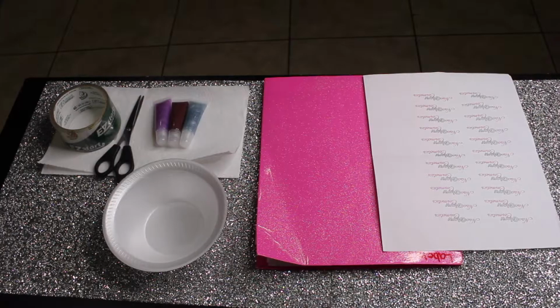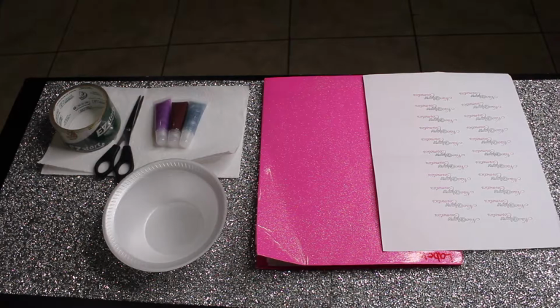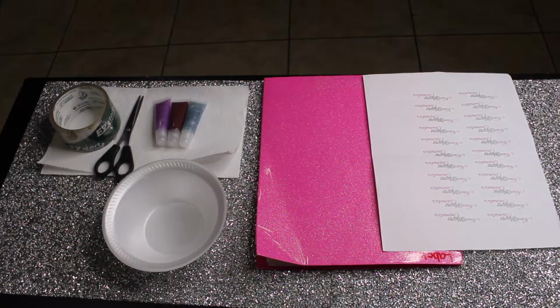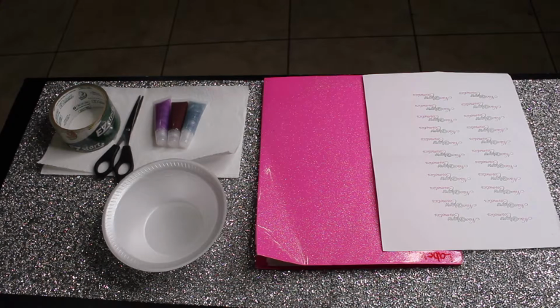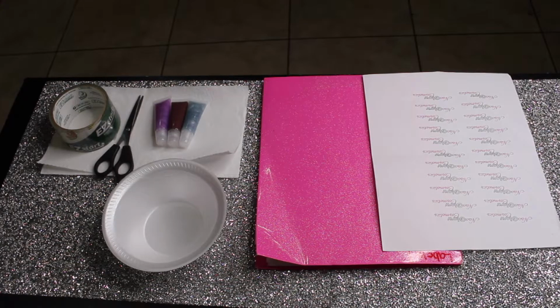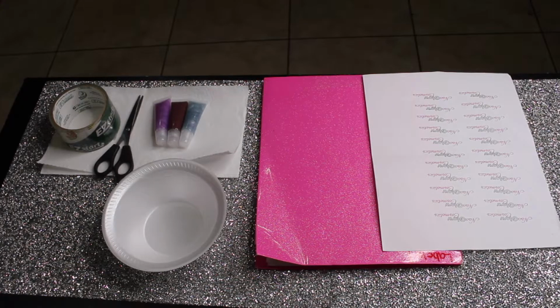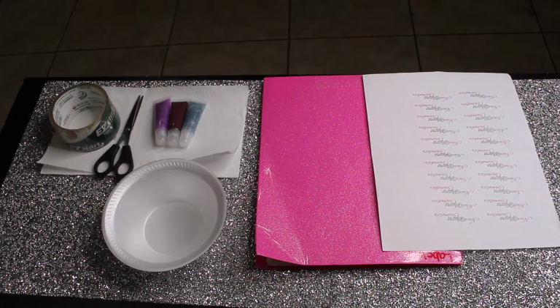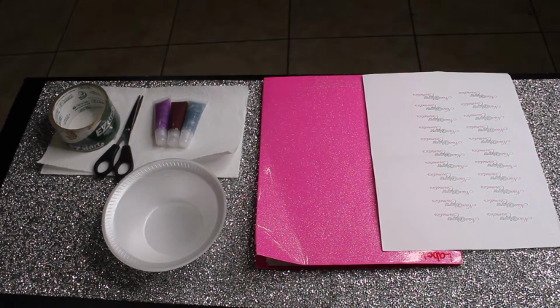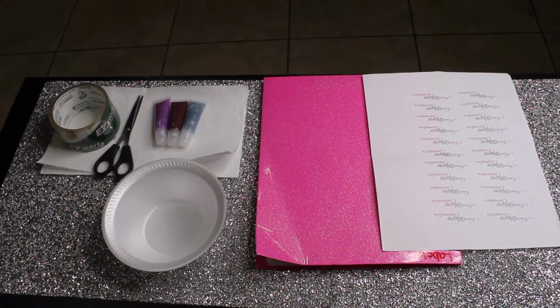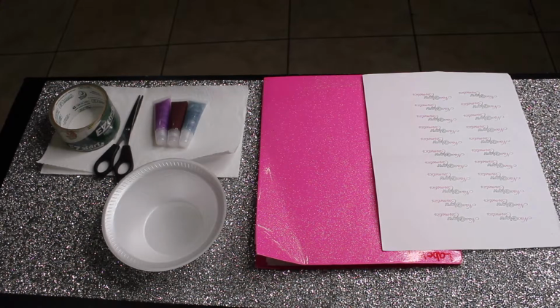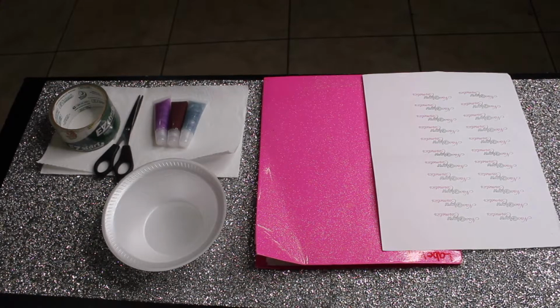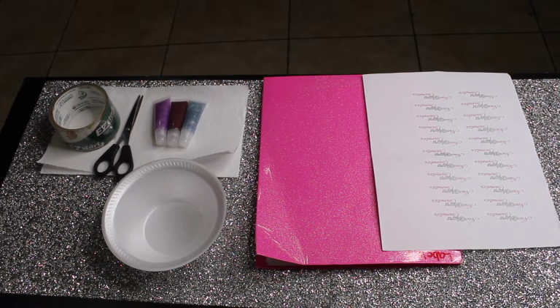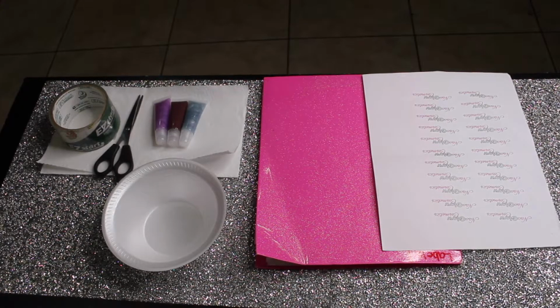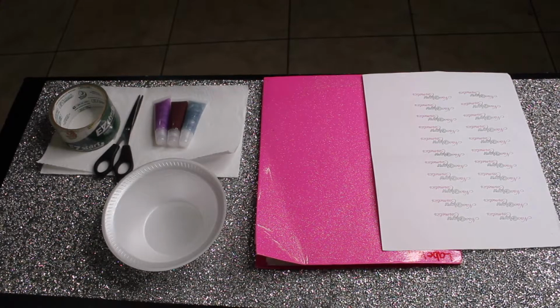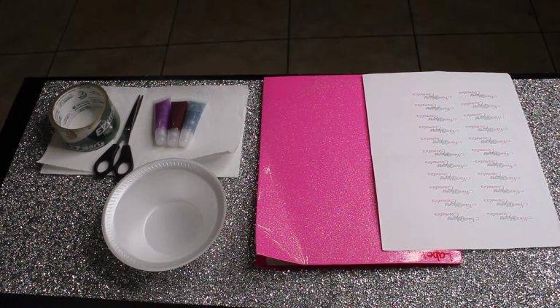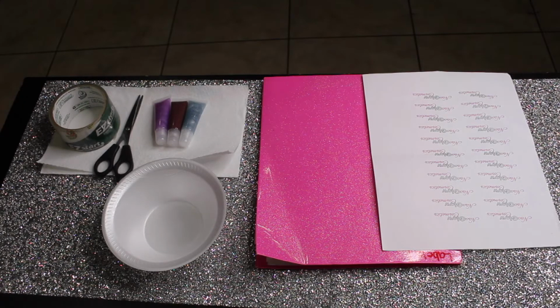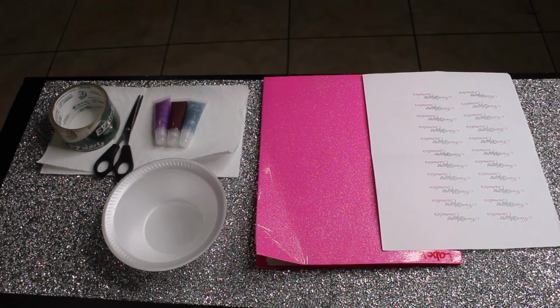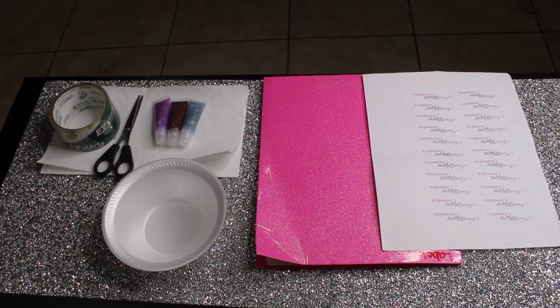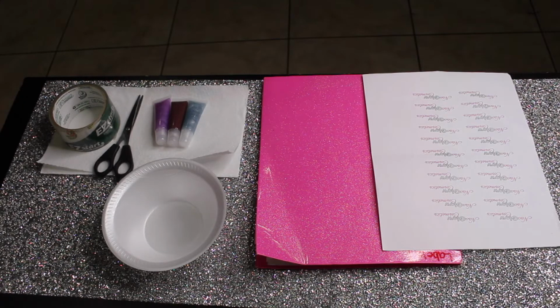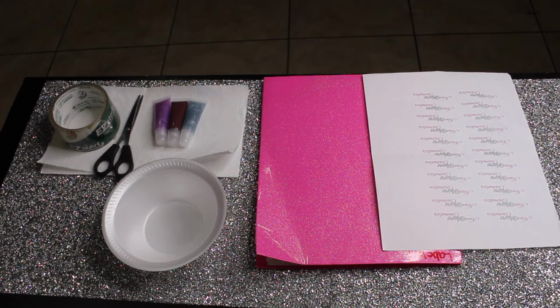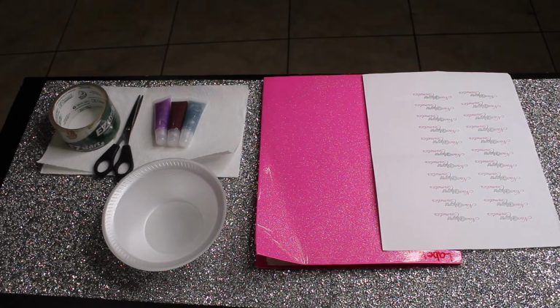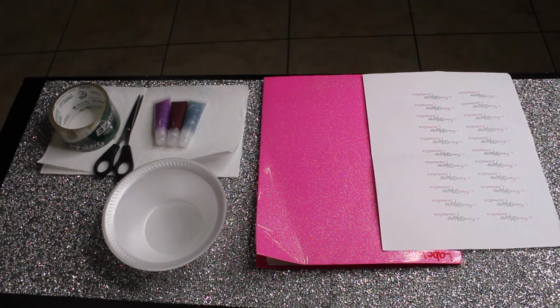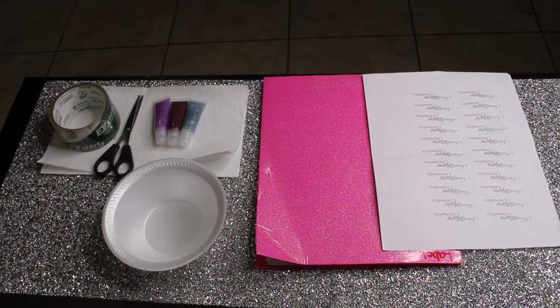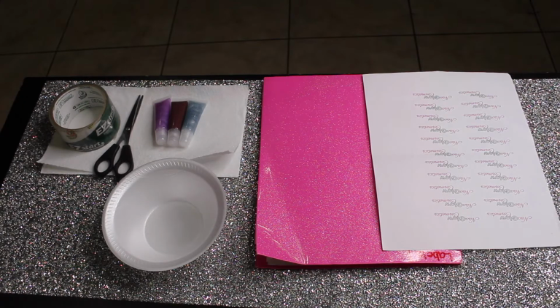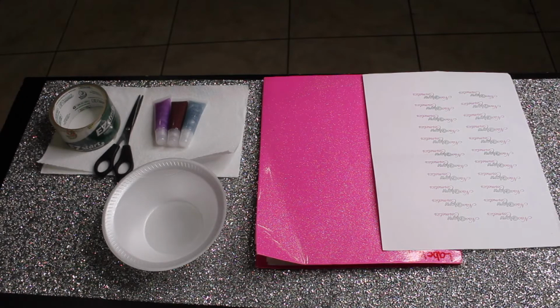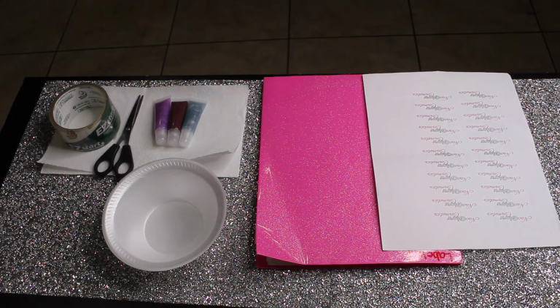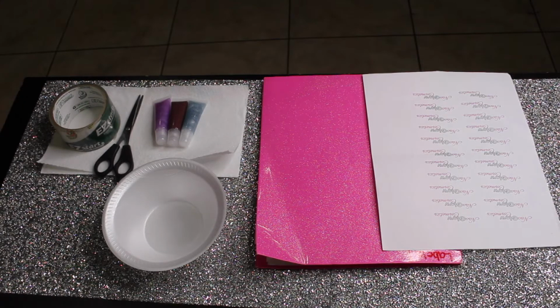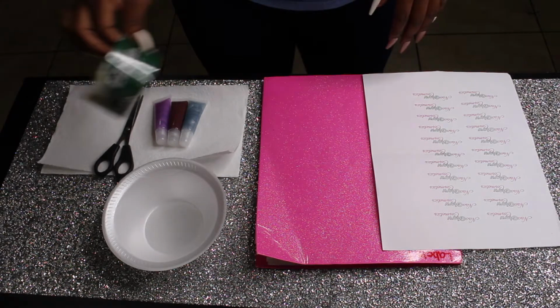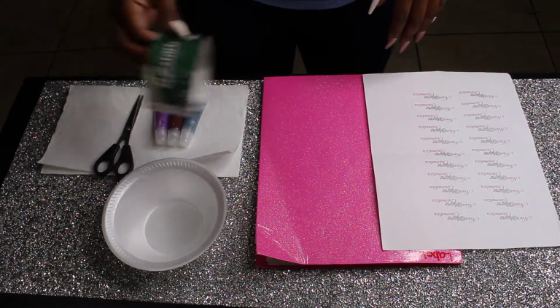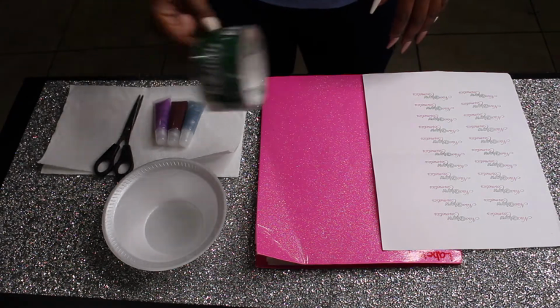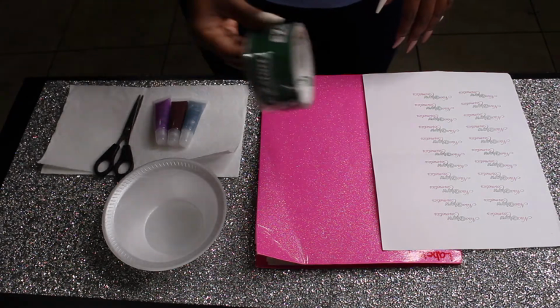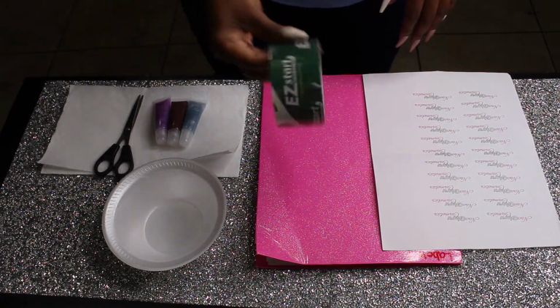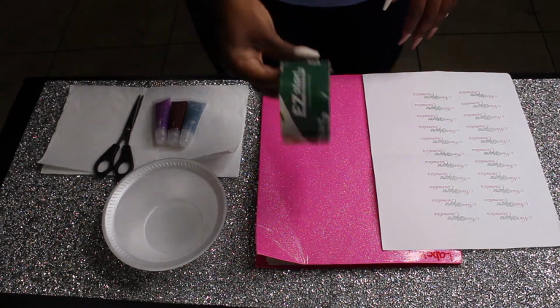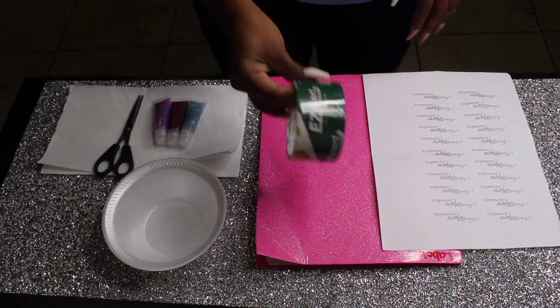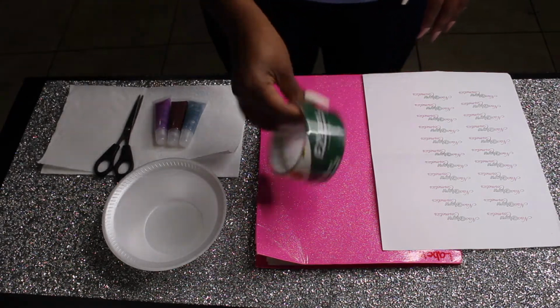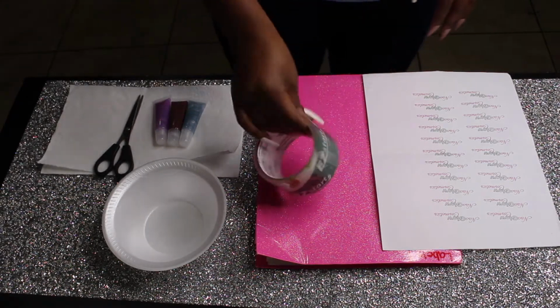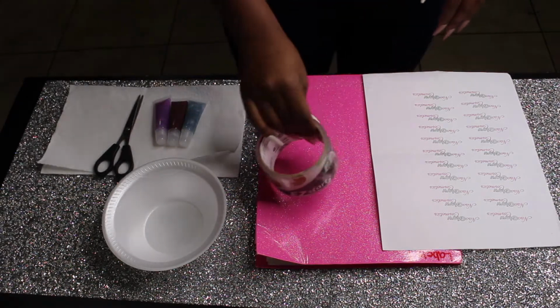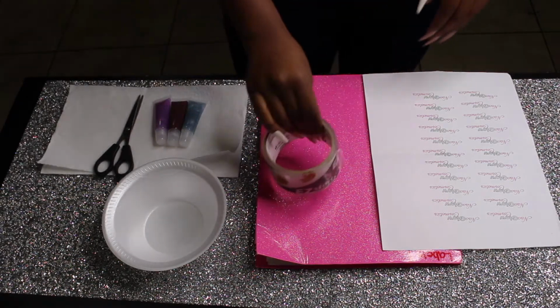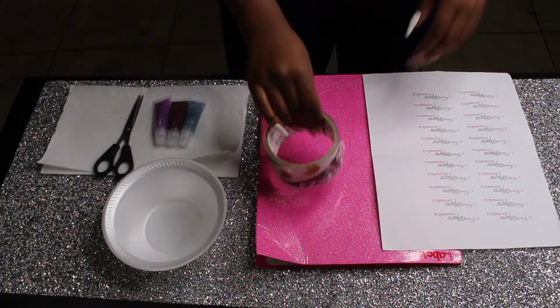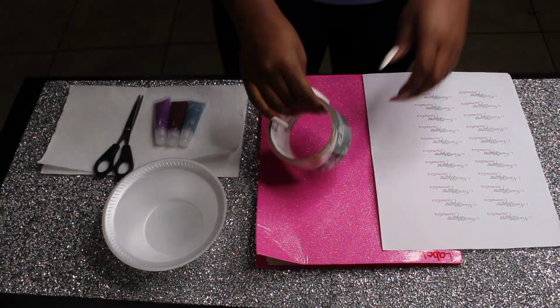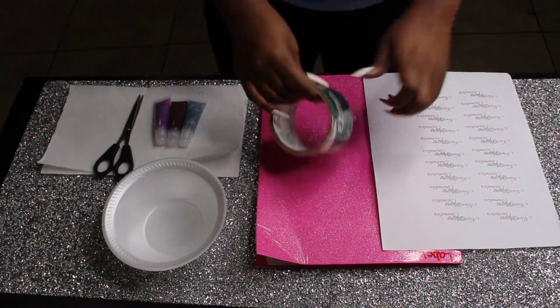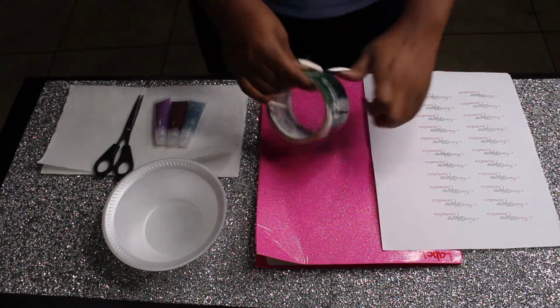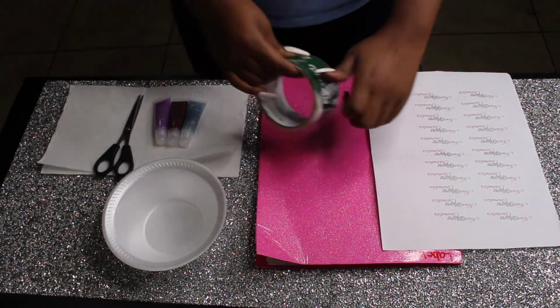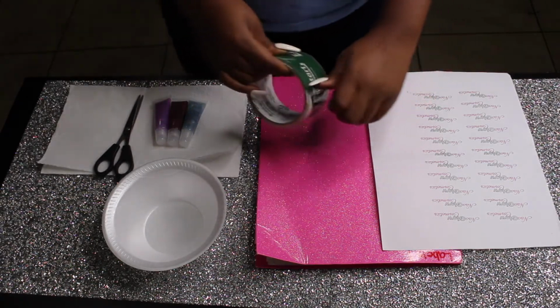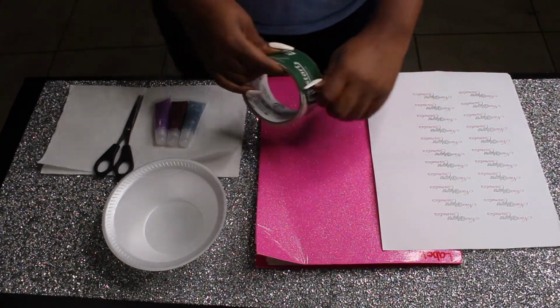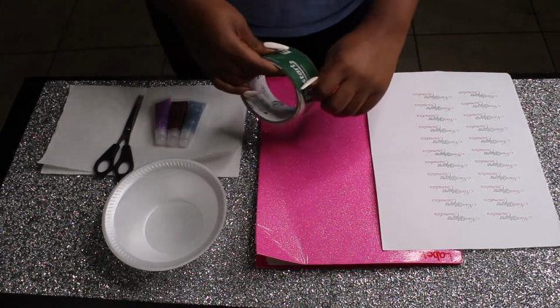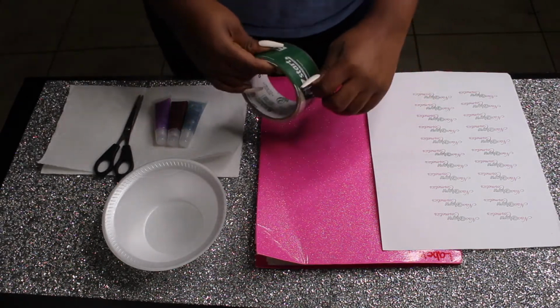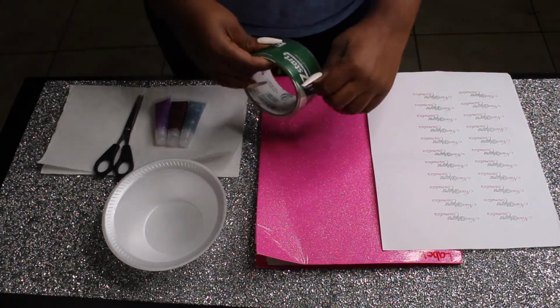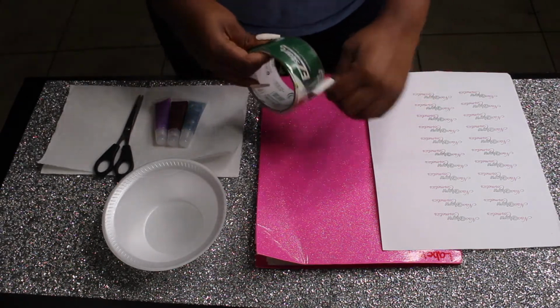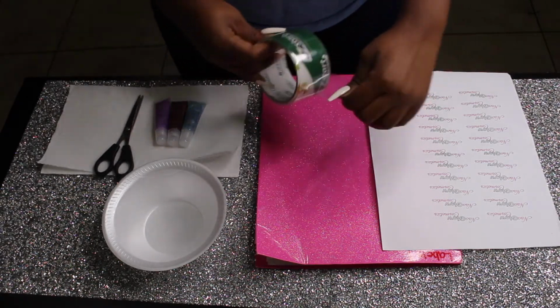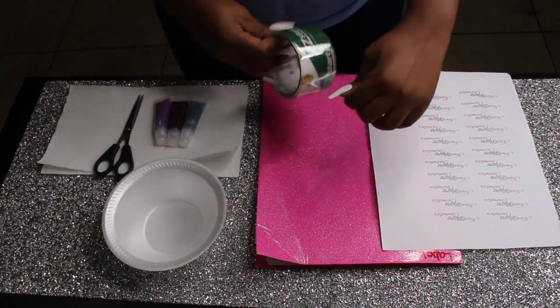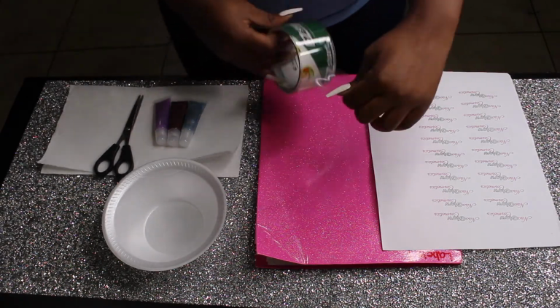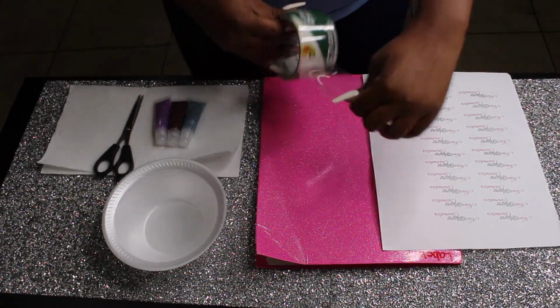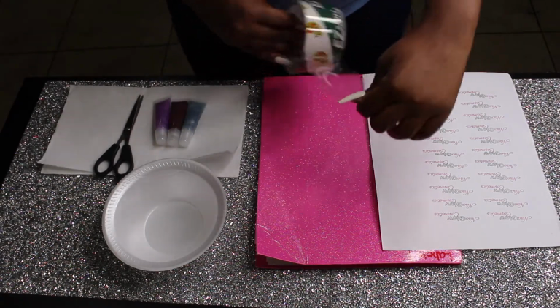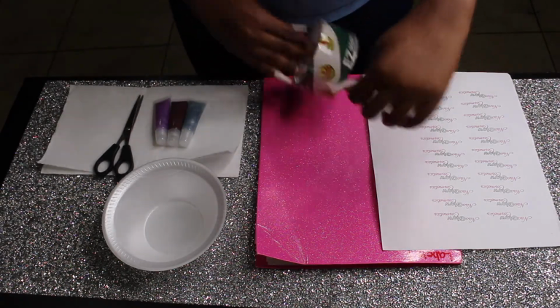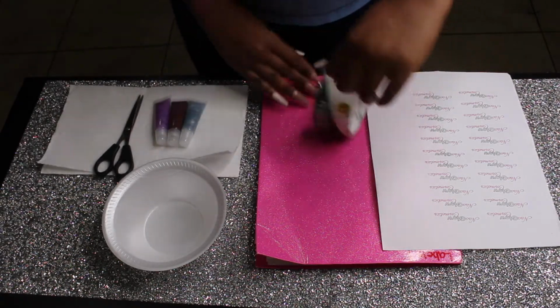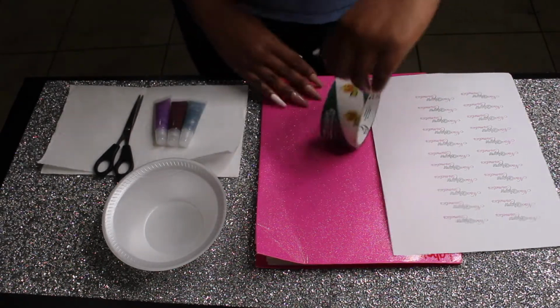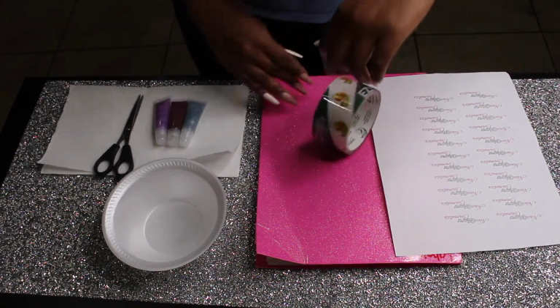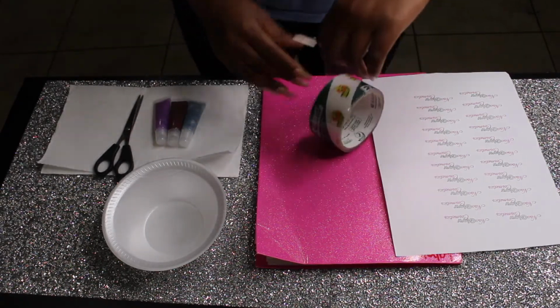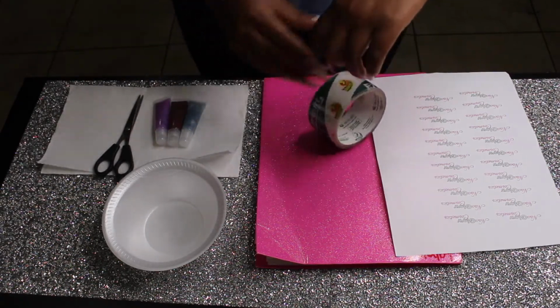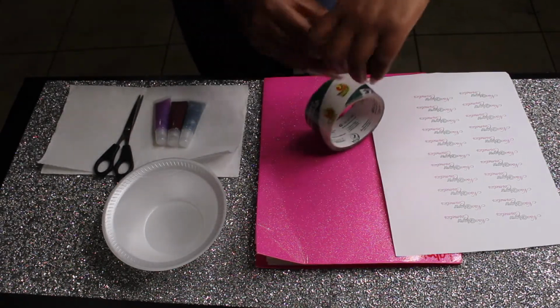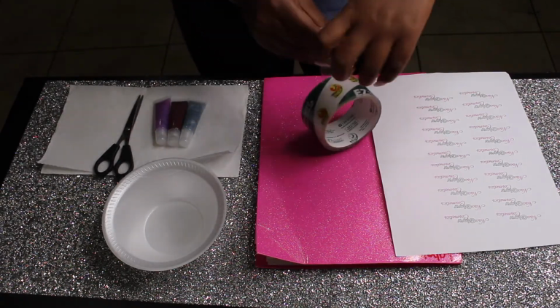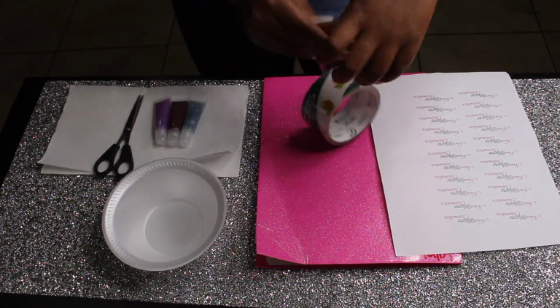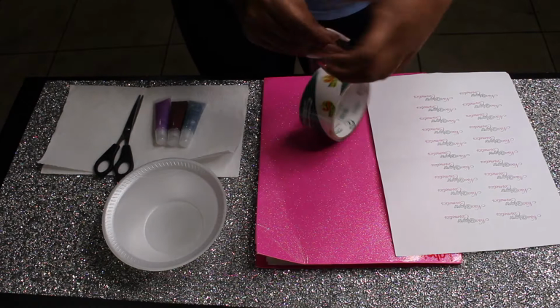Hello everyone, so today I'm going to show you guys how I make my labels when I run out of labels.